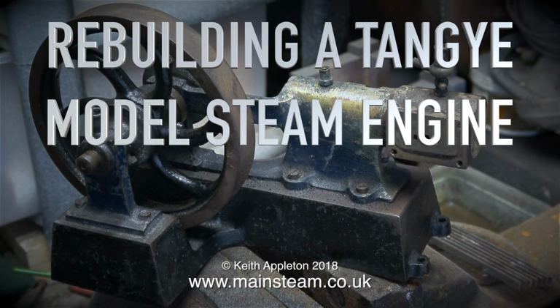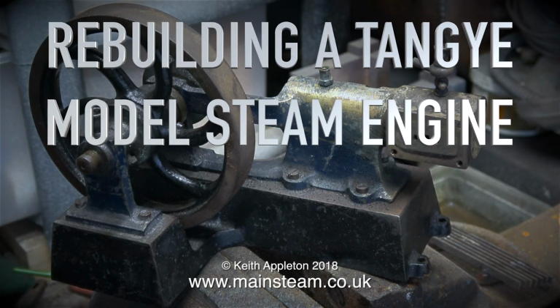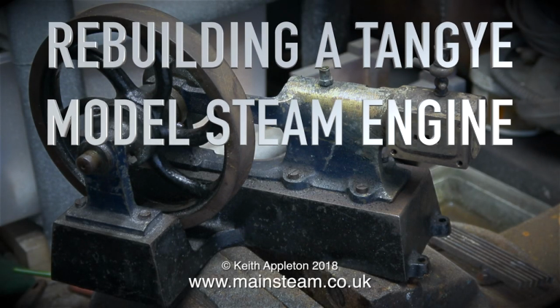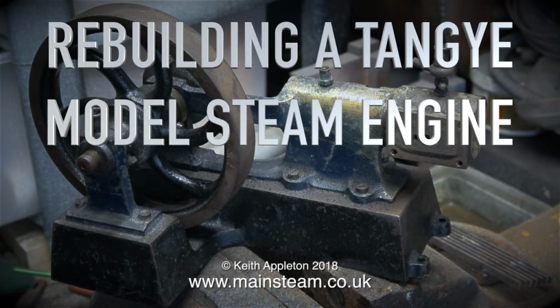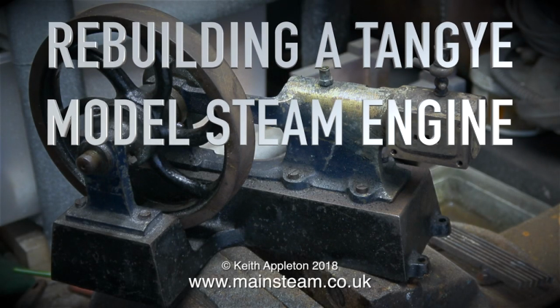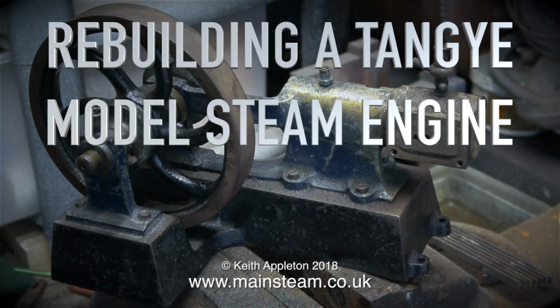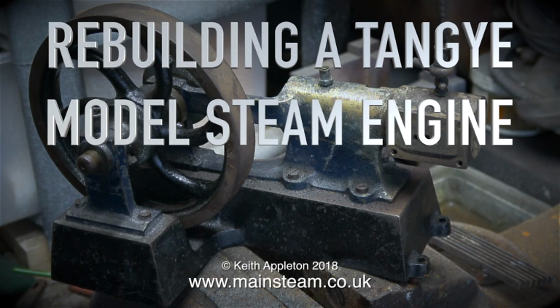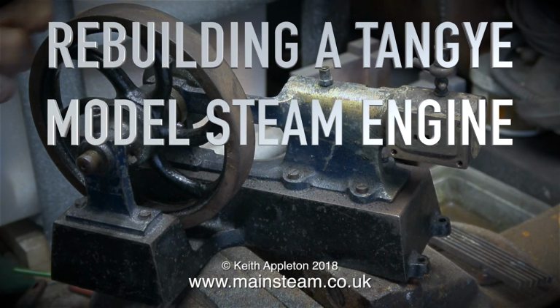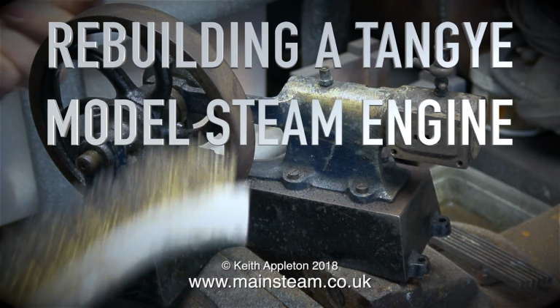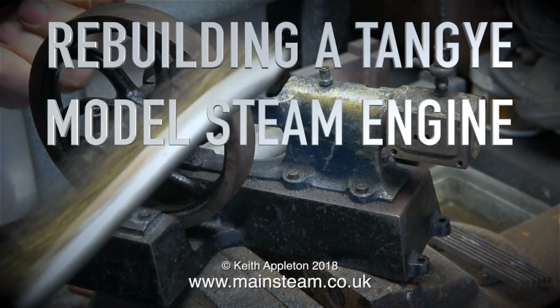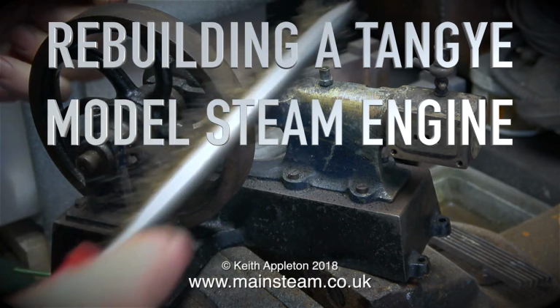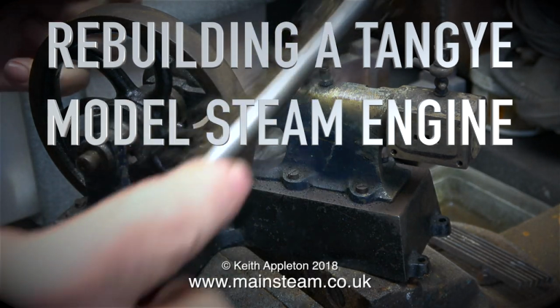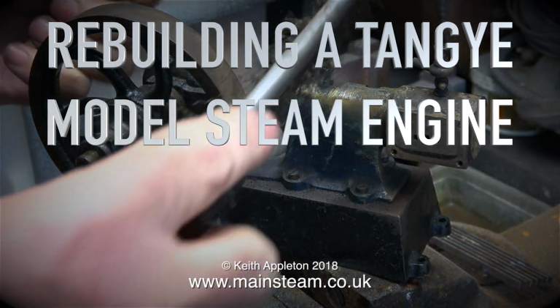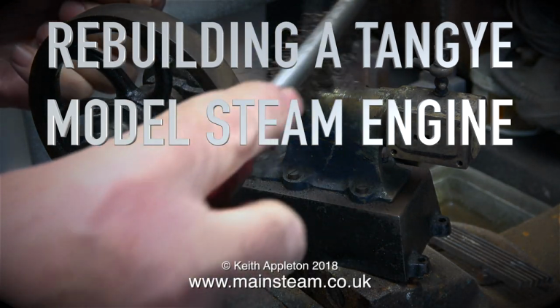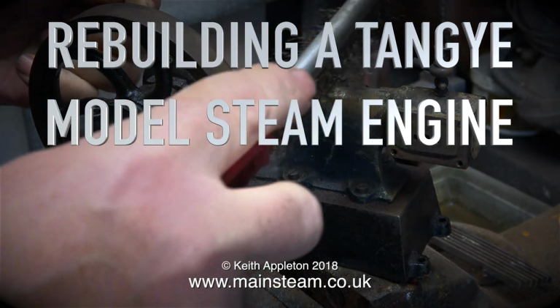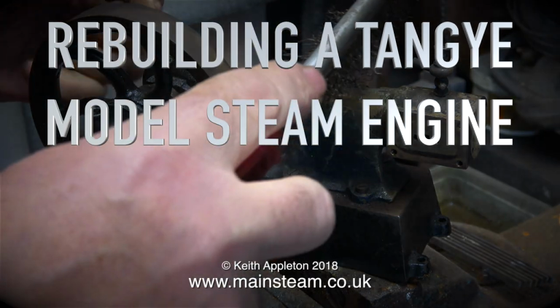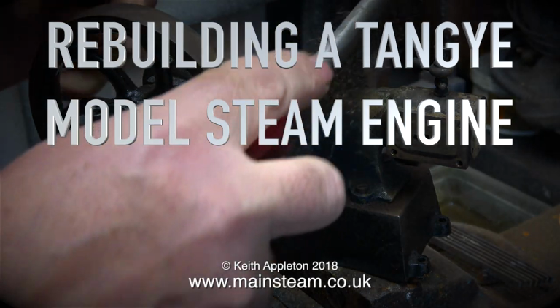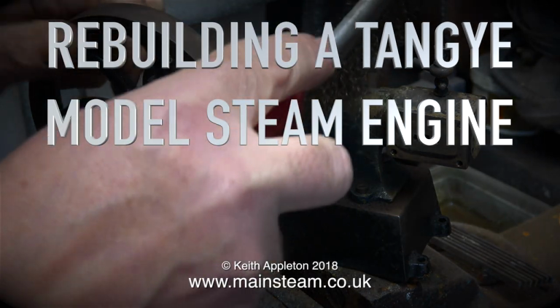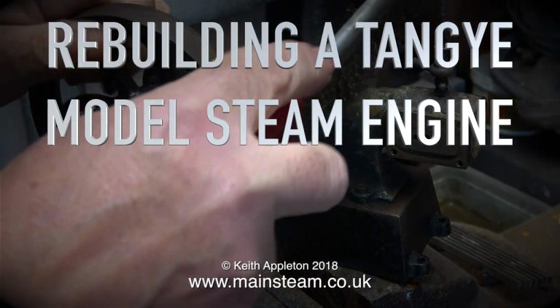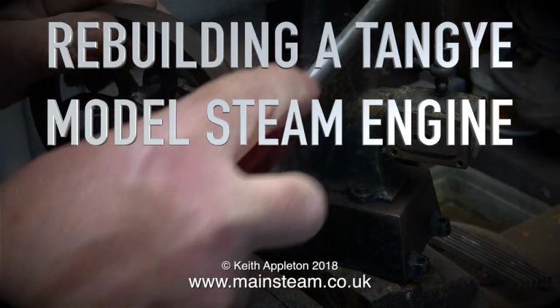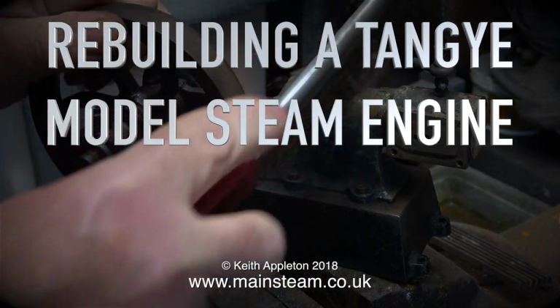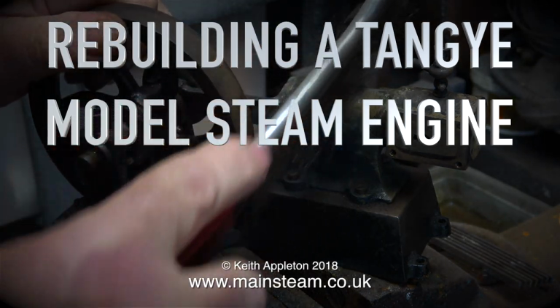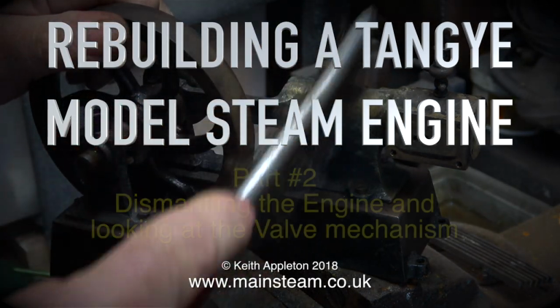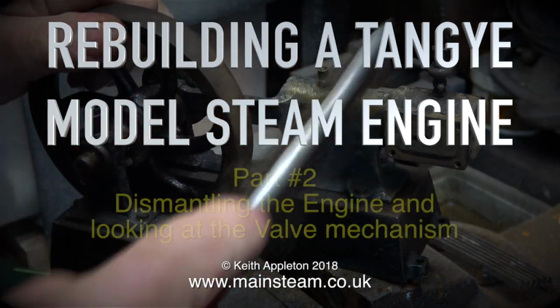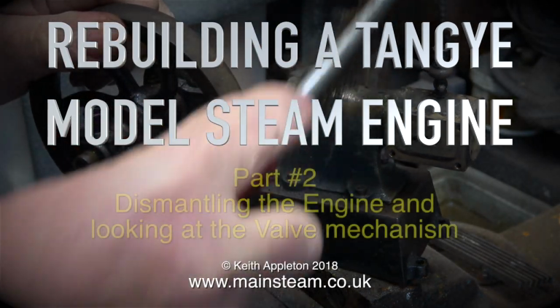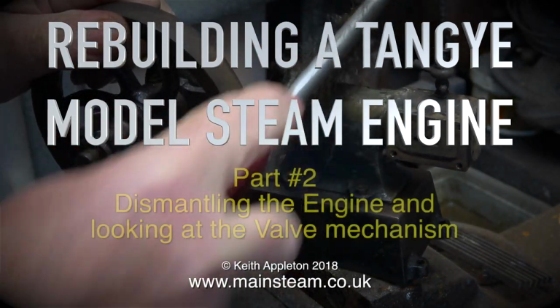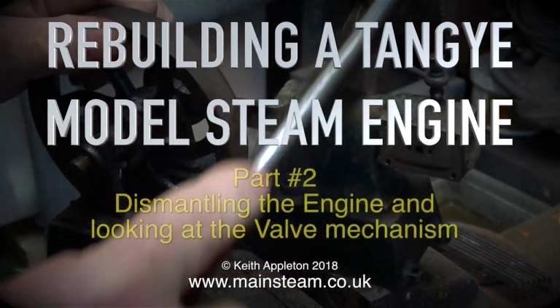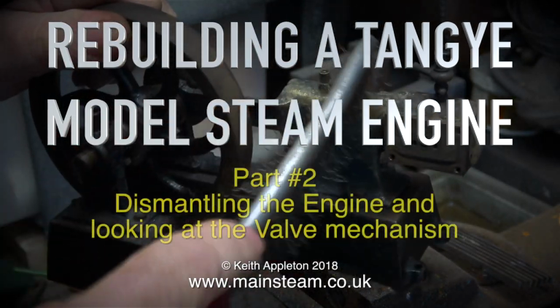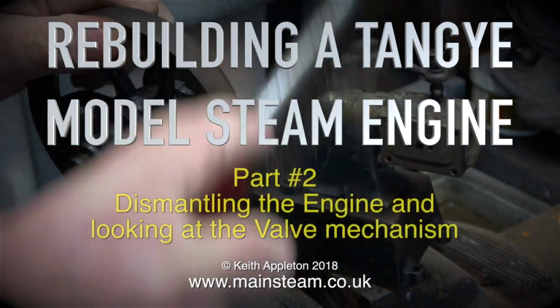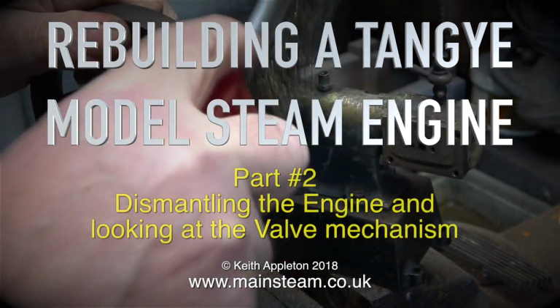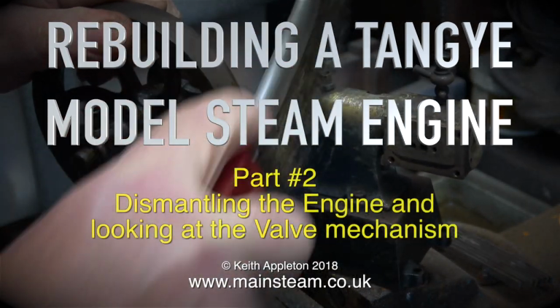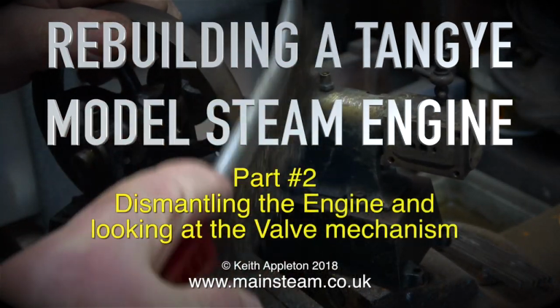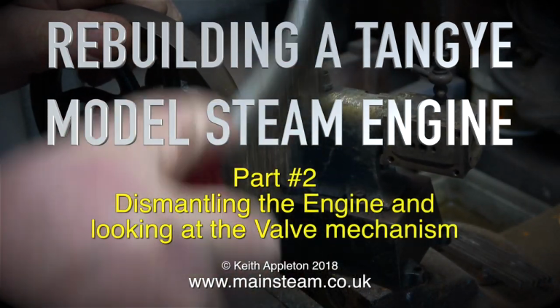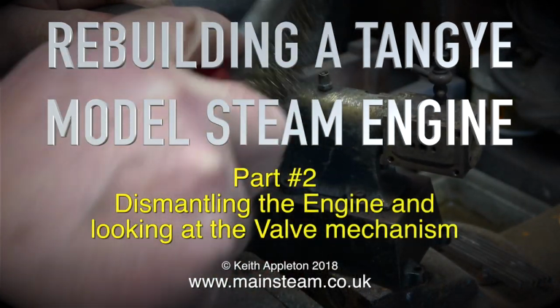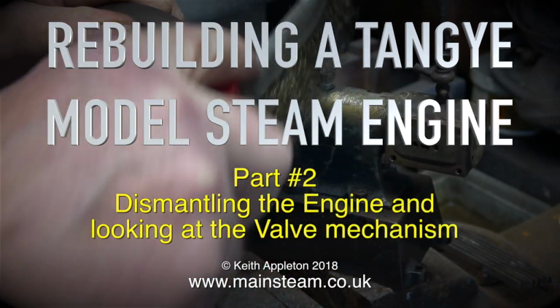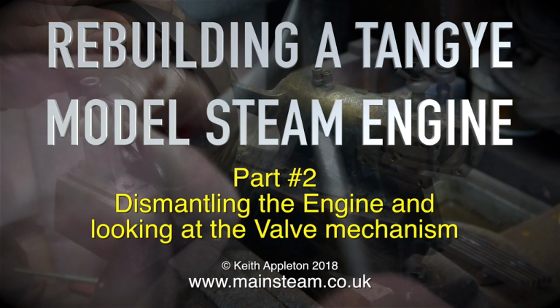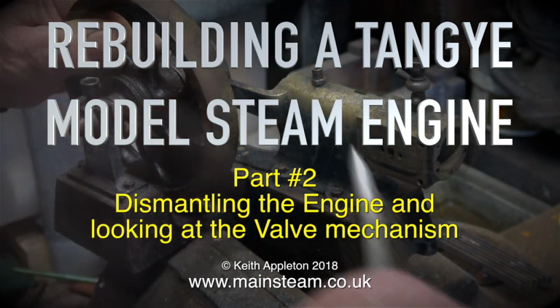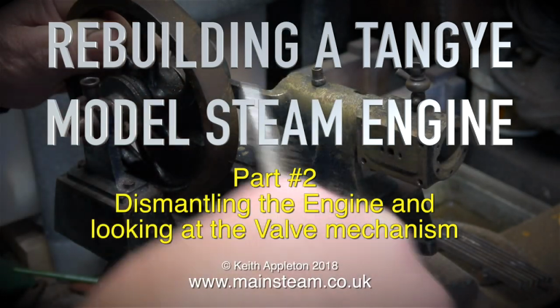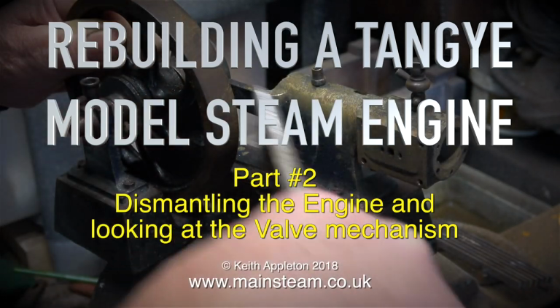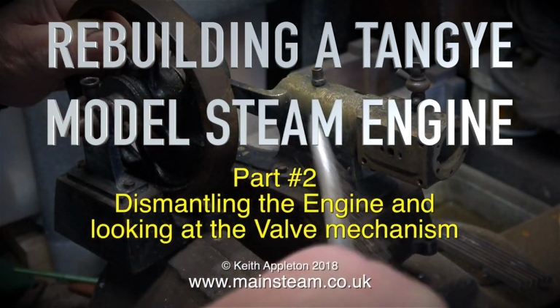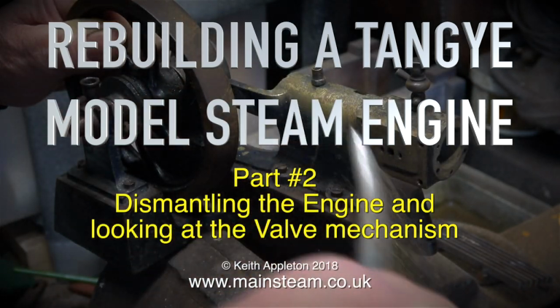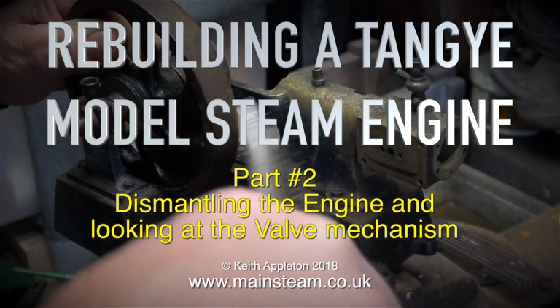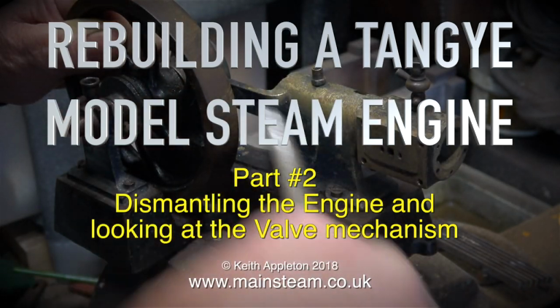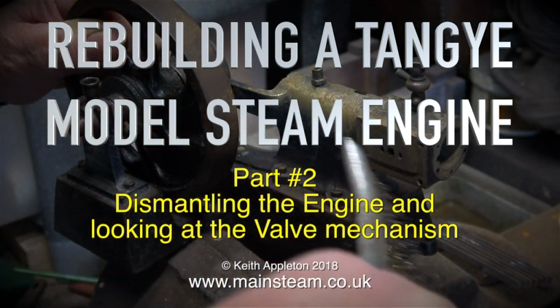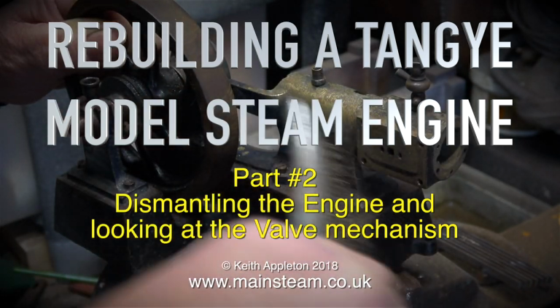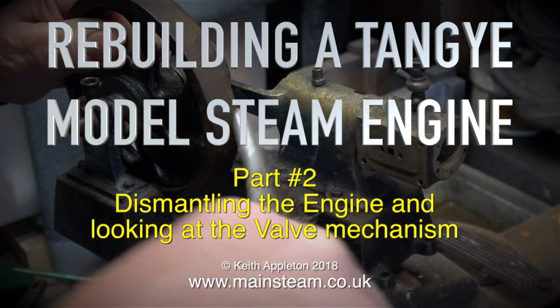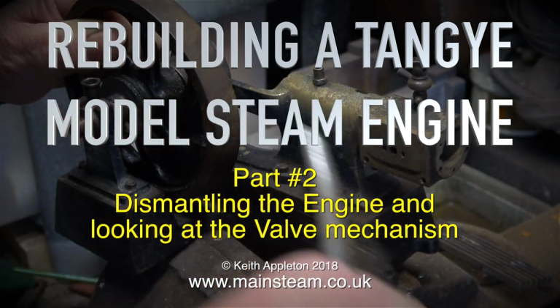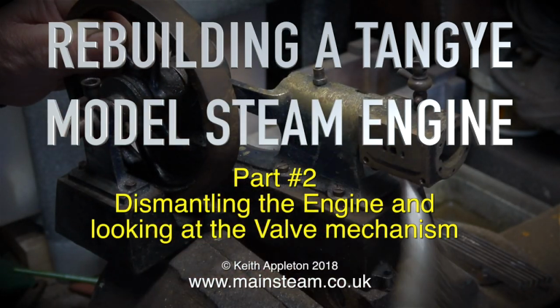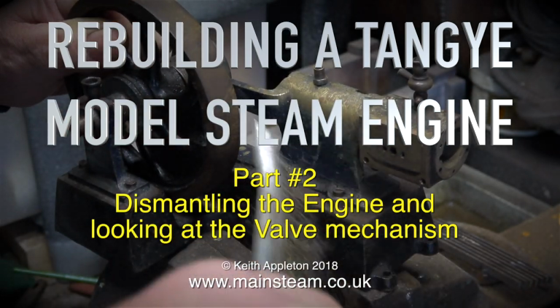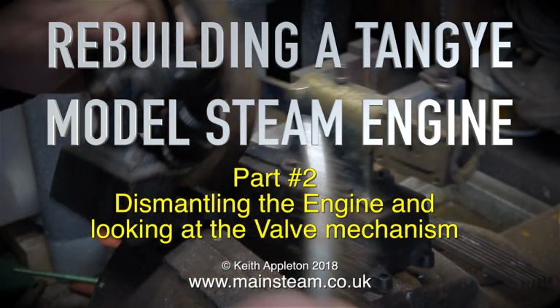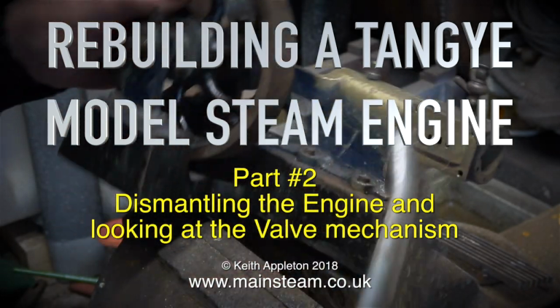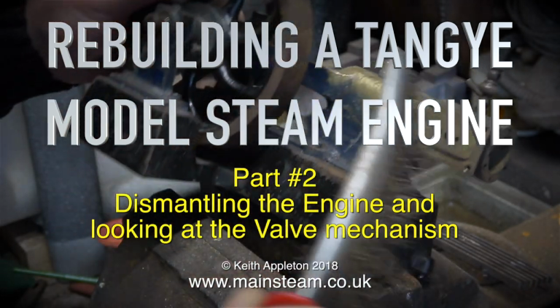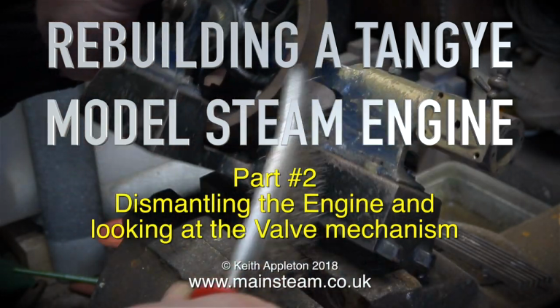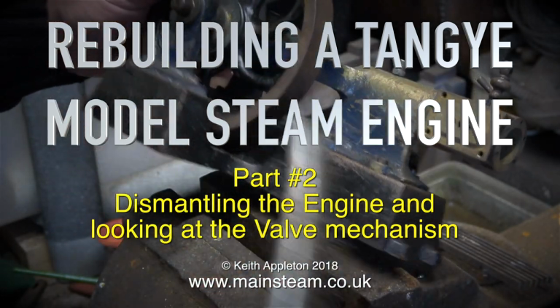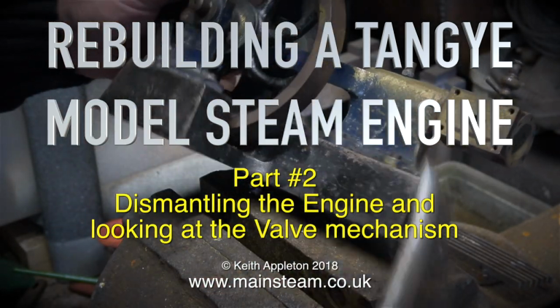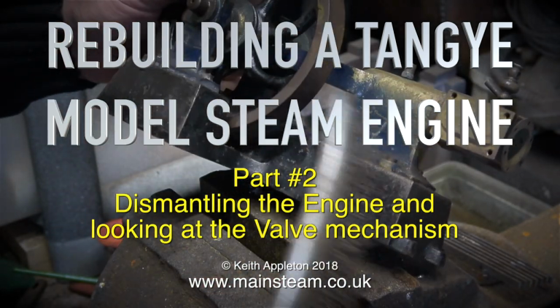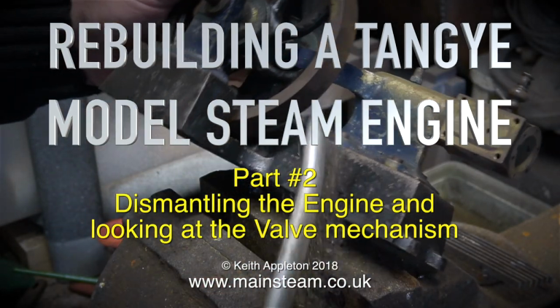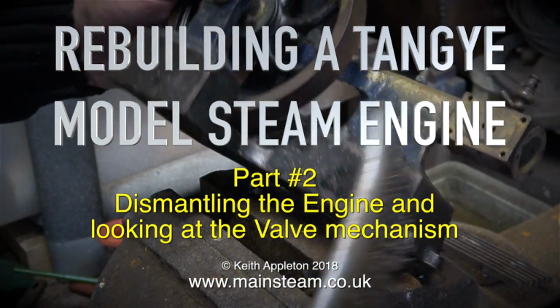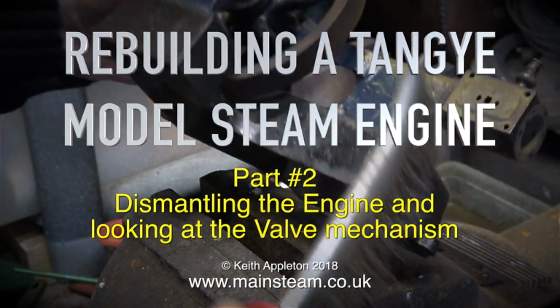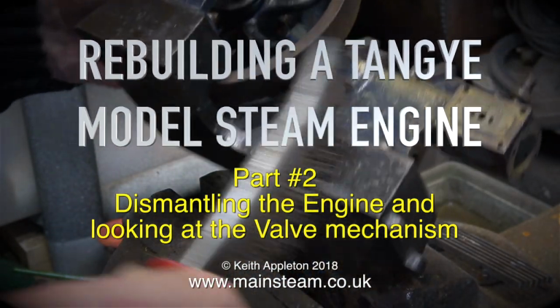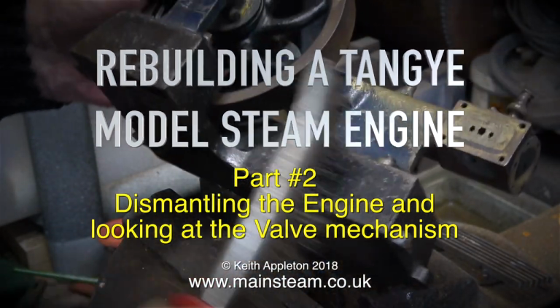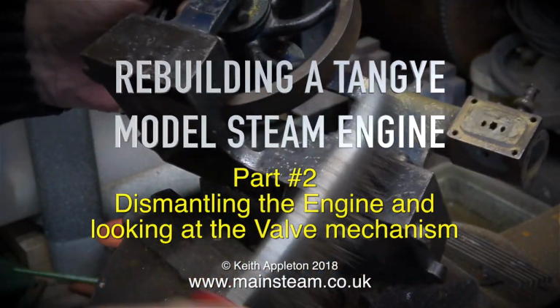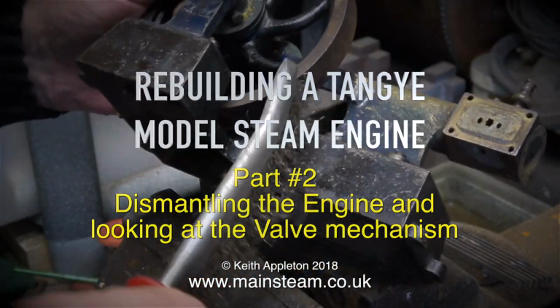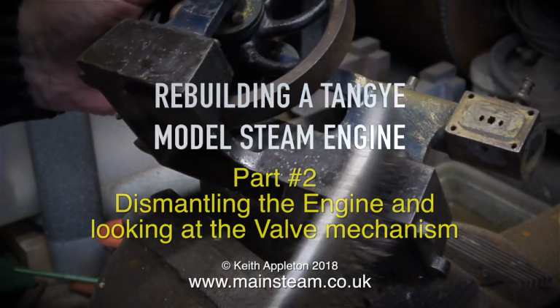Rebuilding a Tangy model steam engine. This is part 2, dismantling the engine and looking at the valve mechanism.